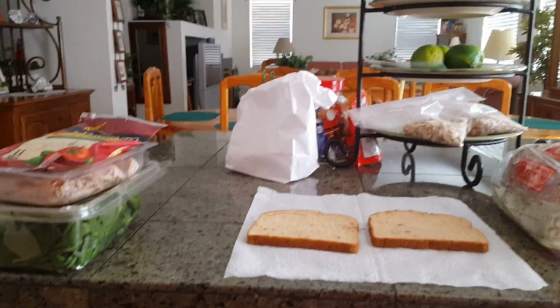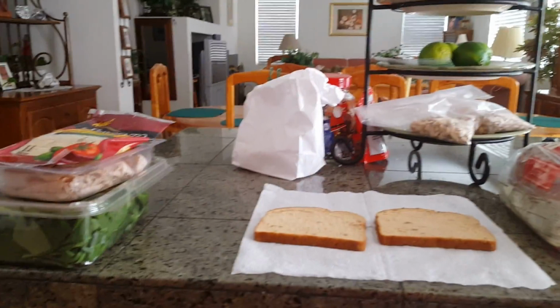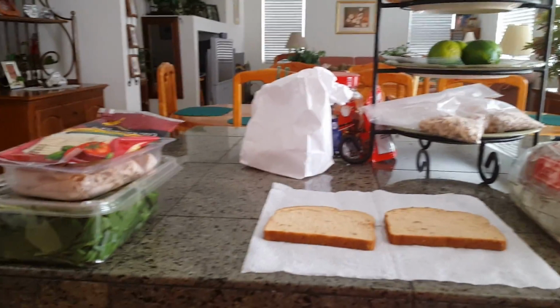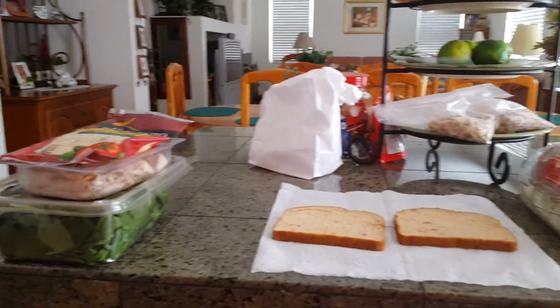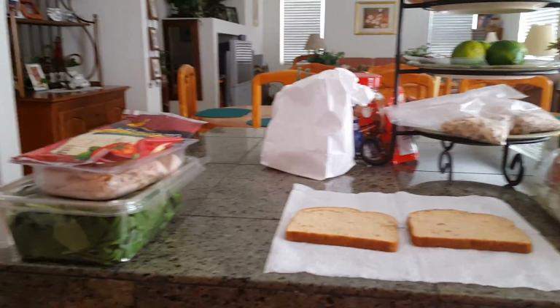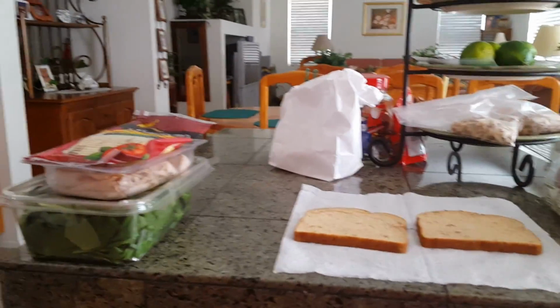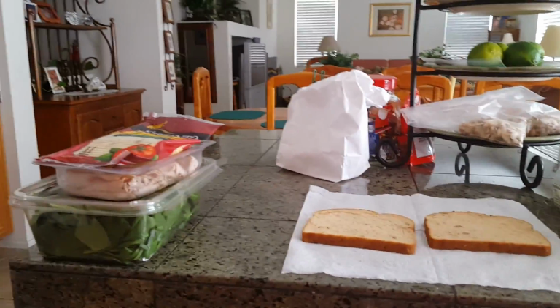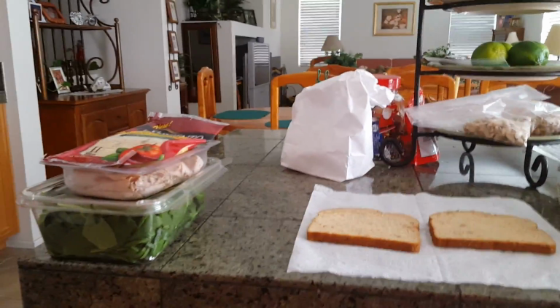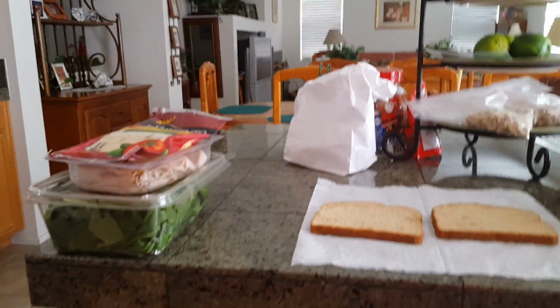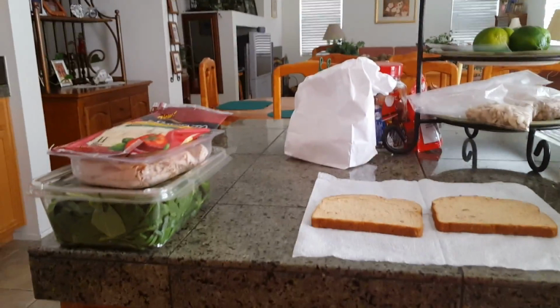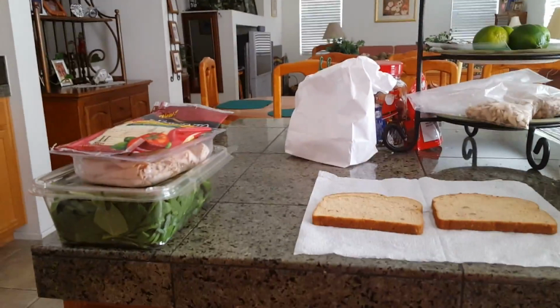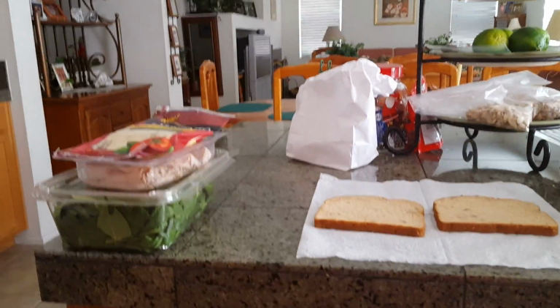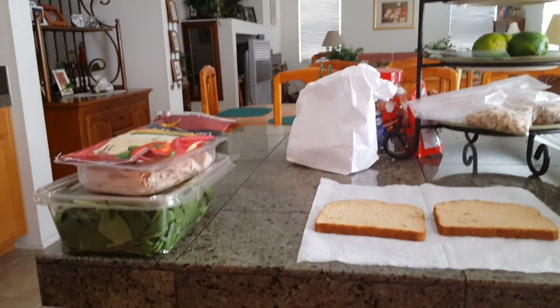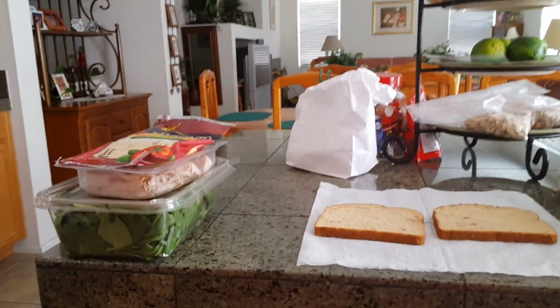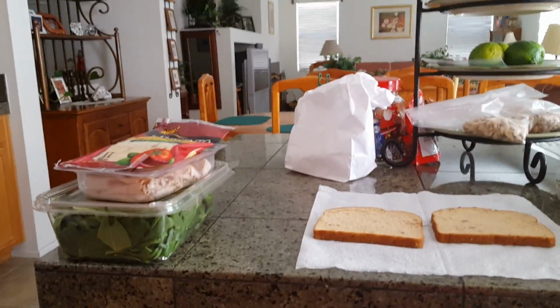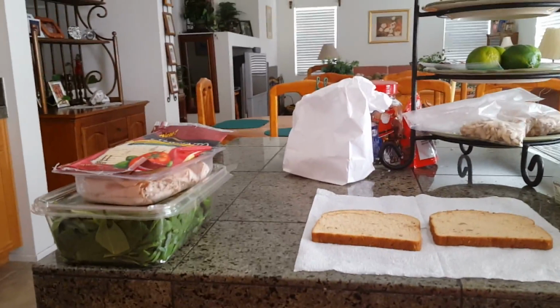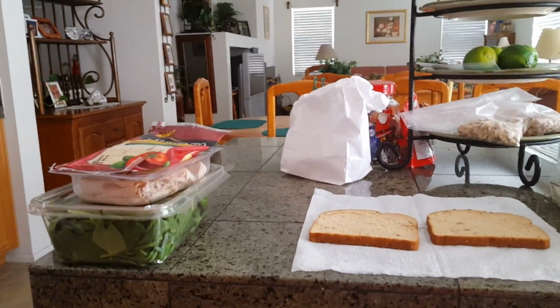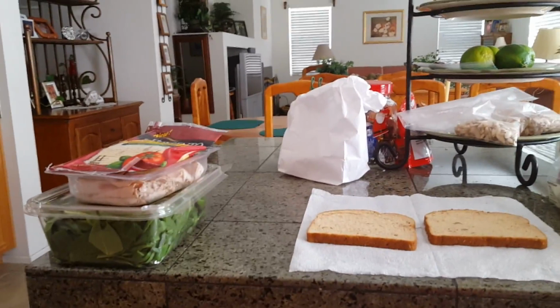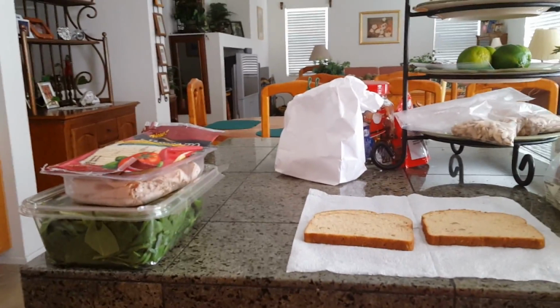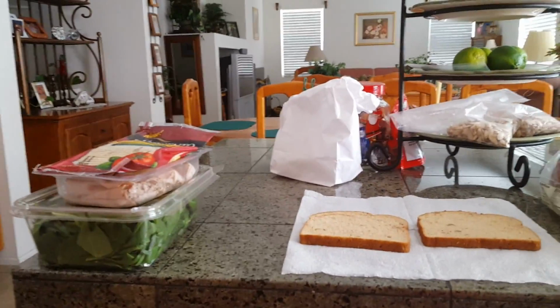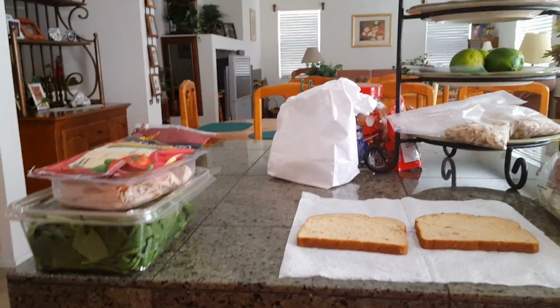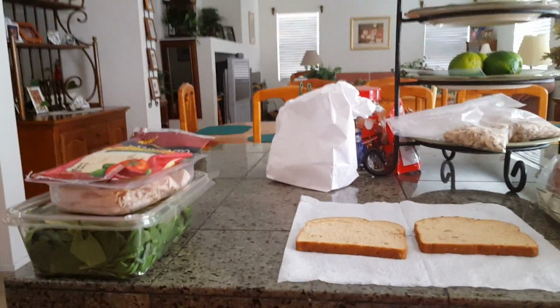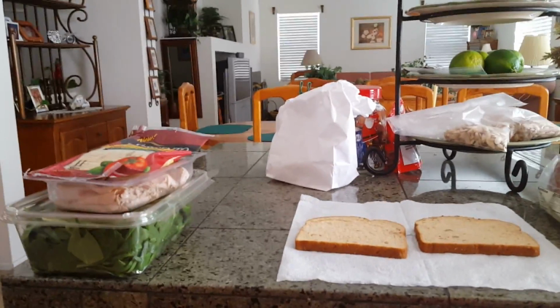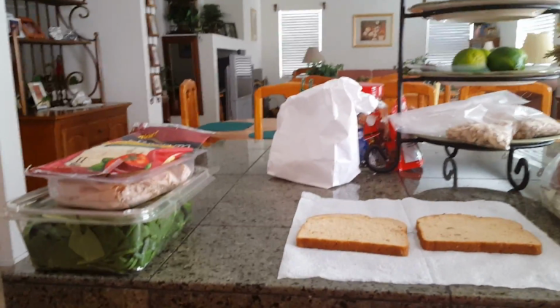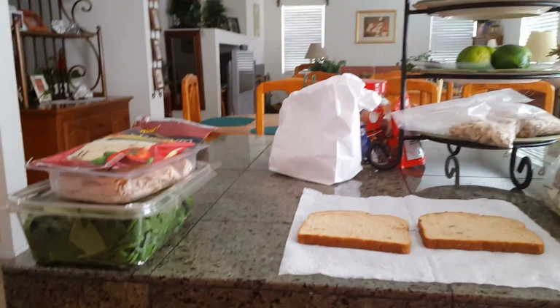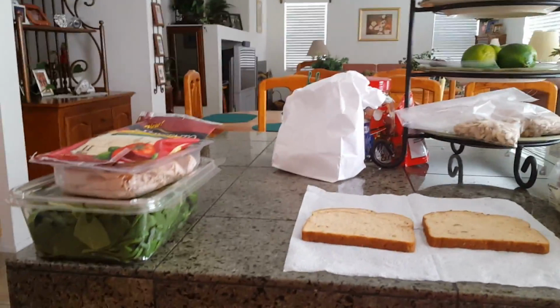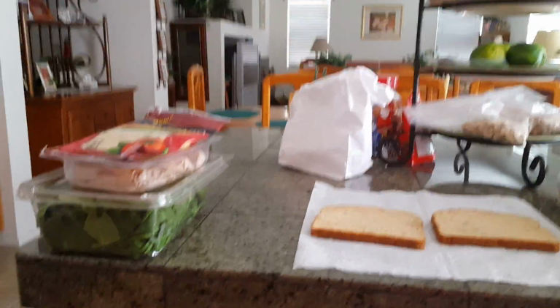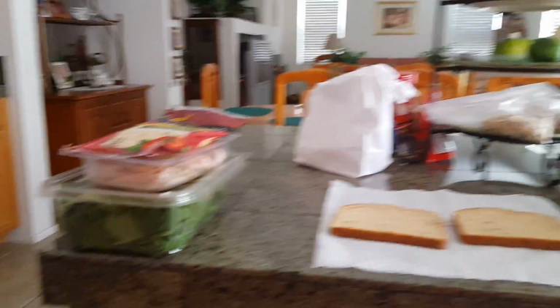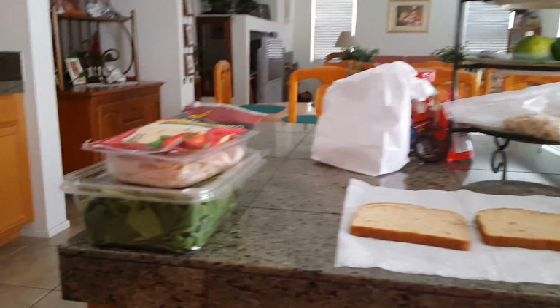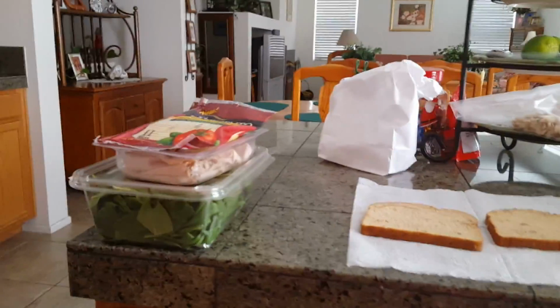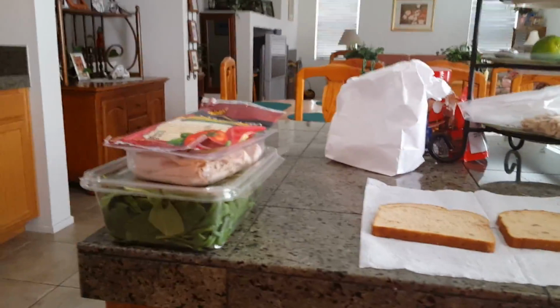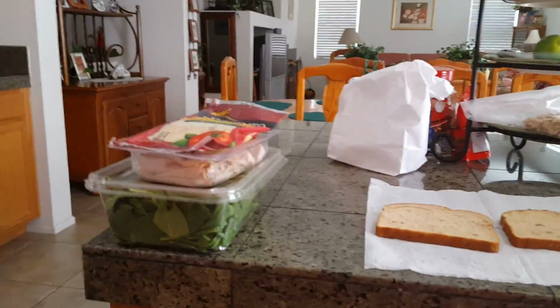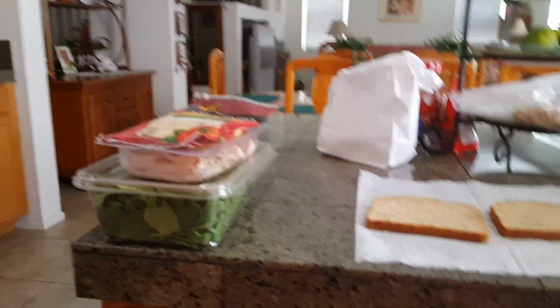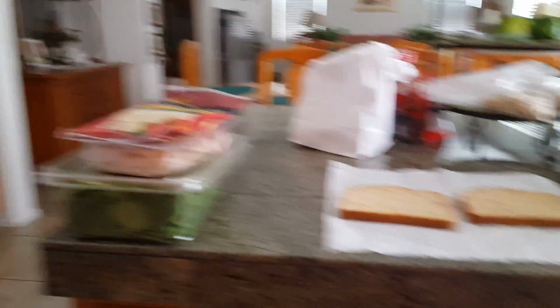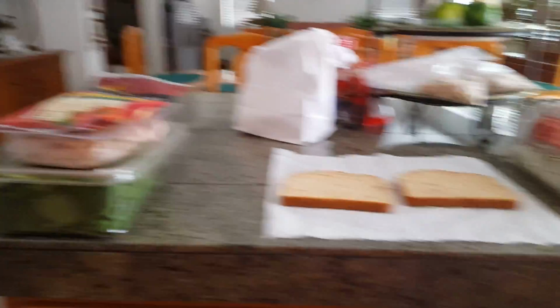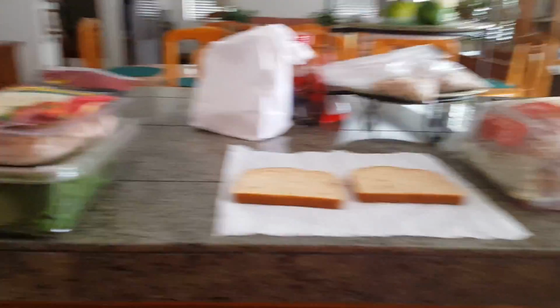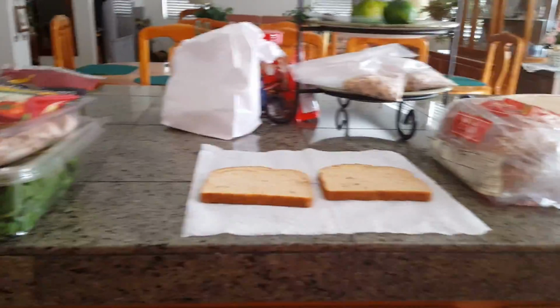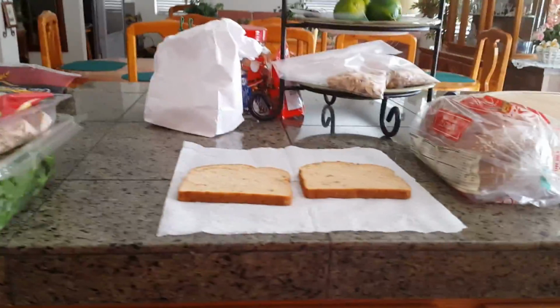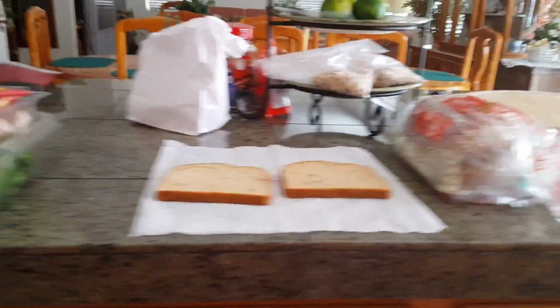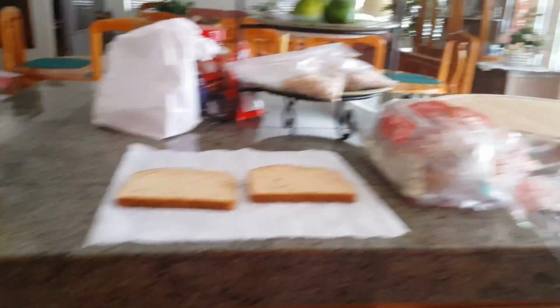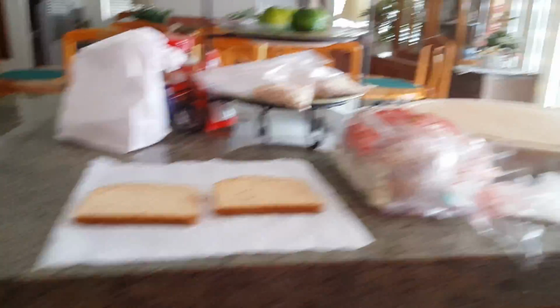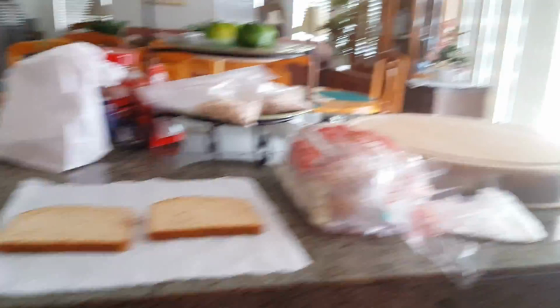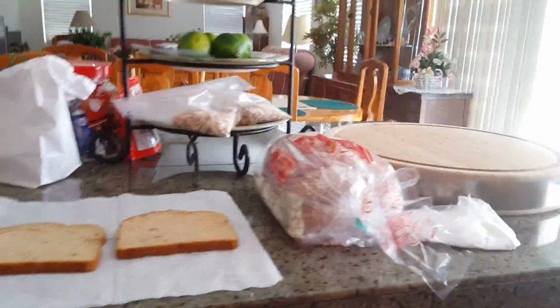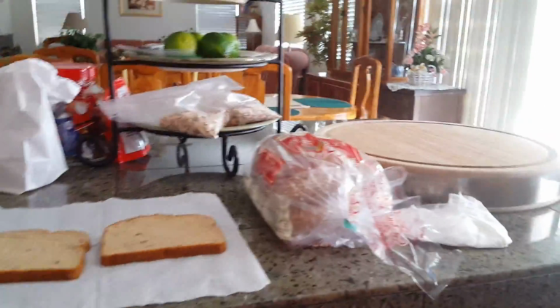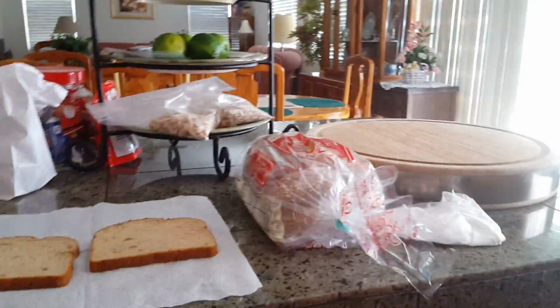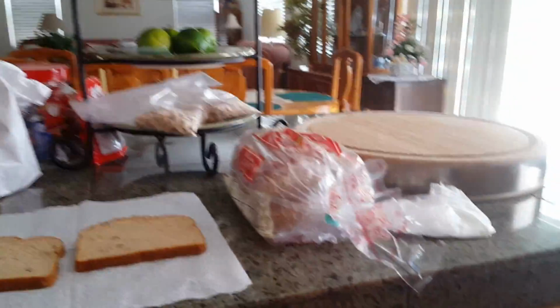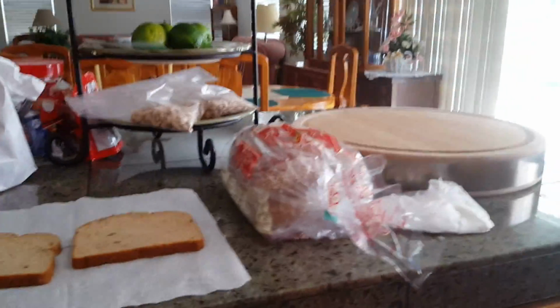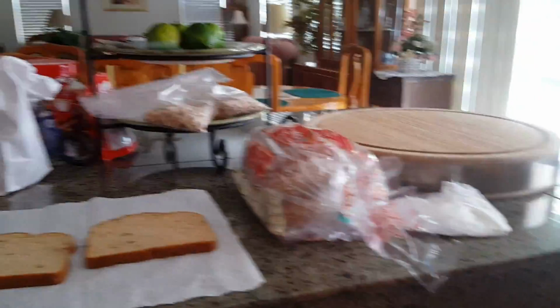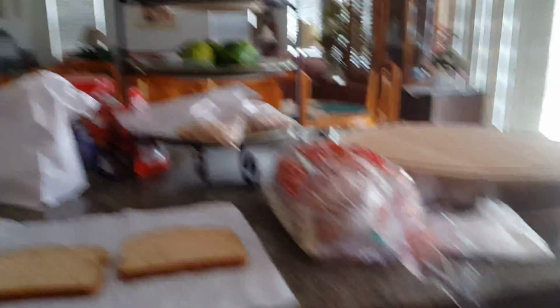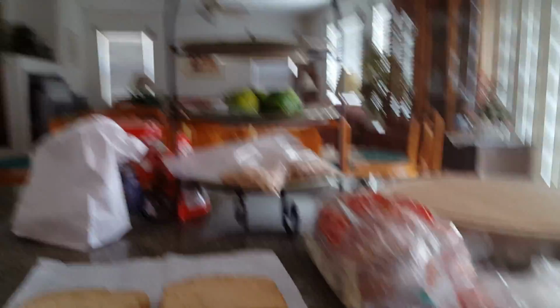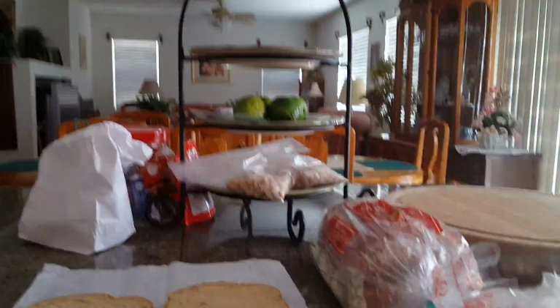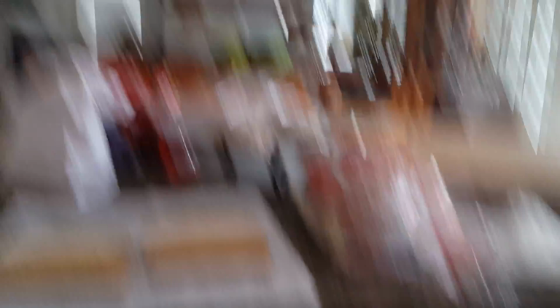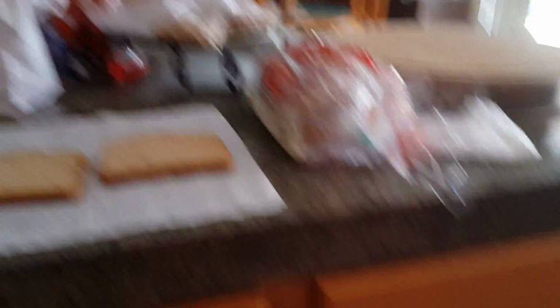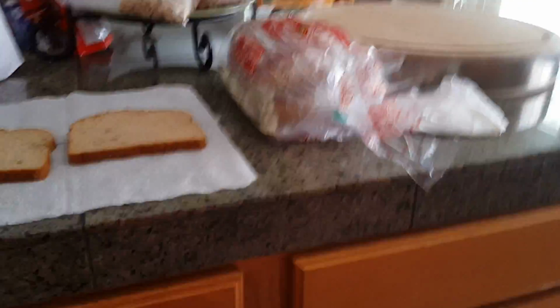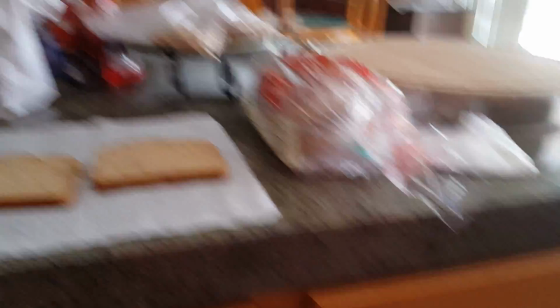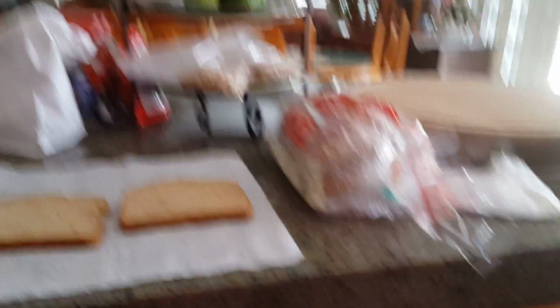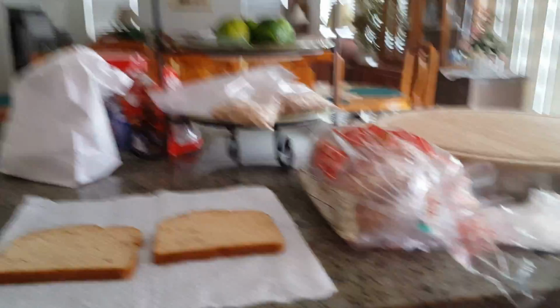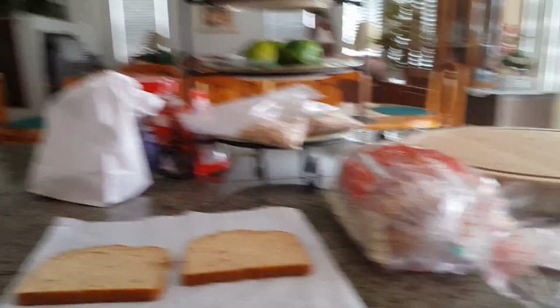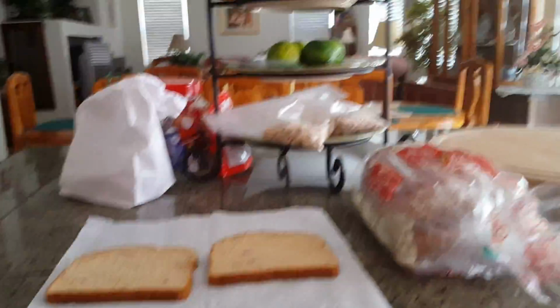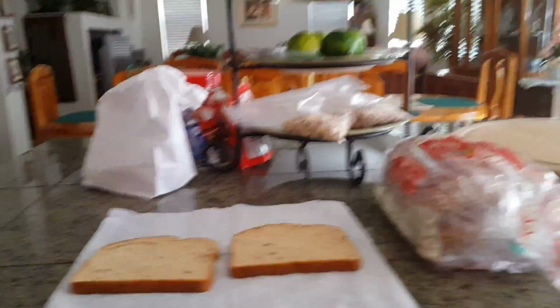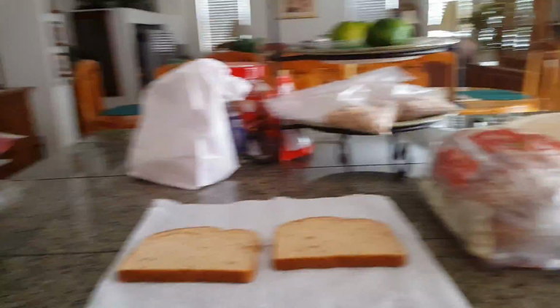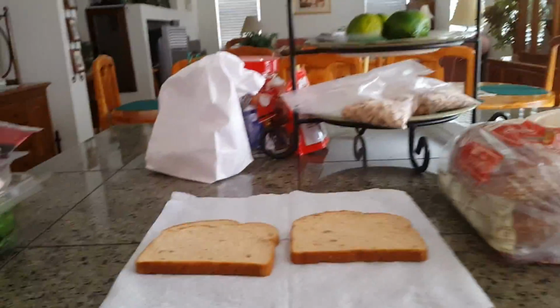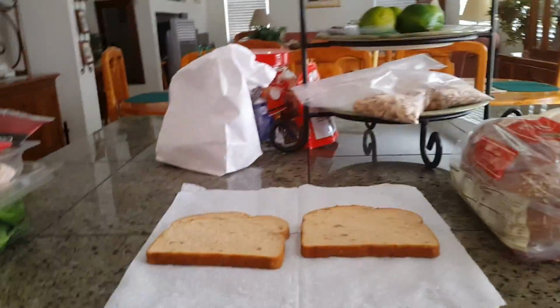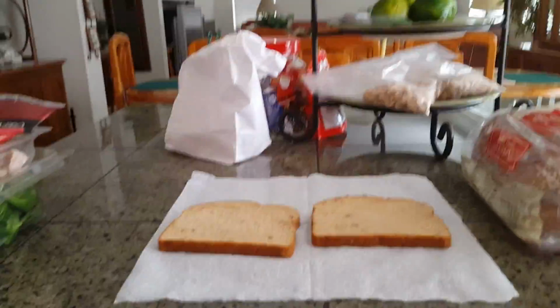Welcome back to FrankDogTips. This is a tip on how to make a perfect homemade sandwich.